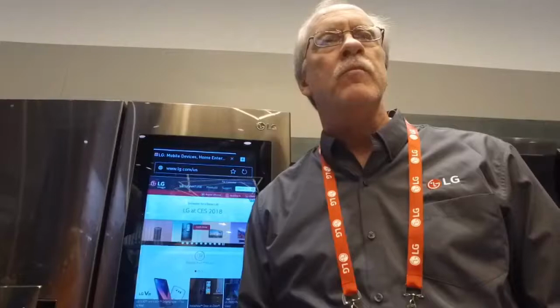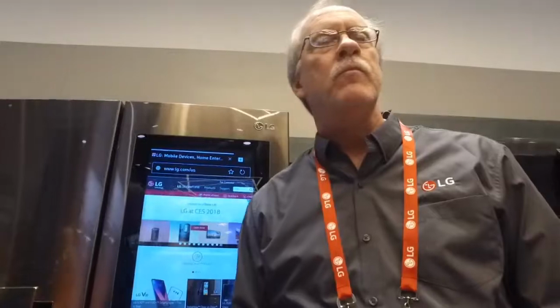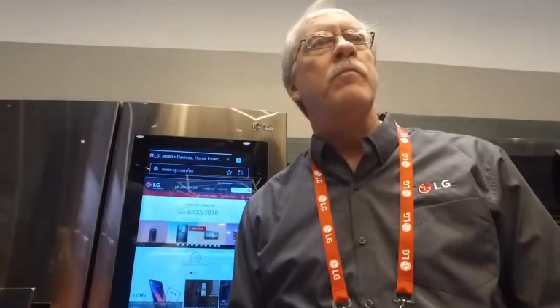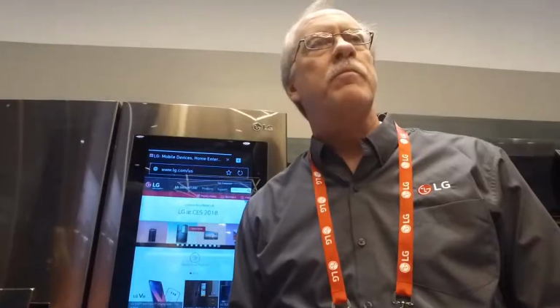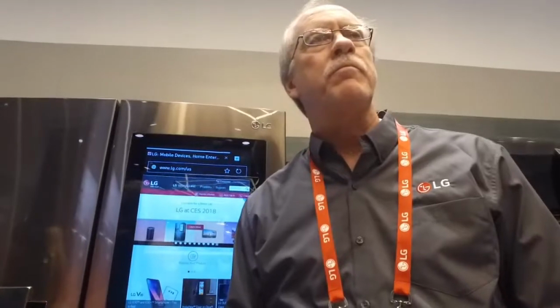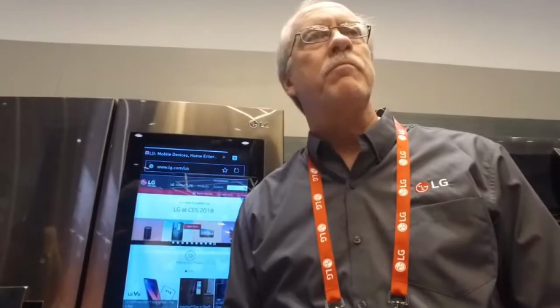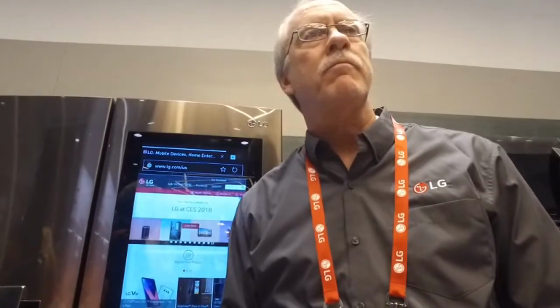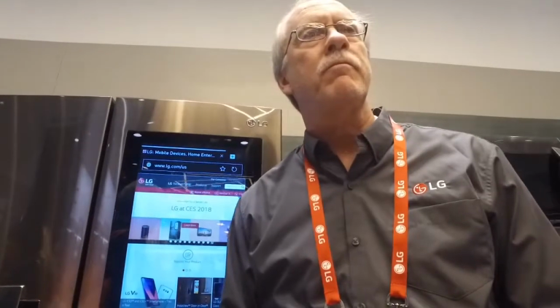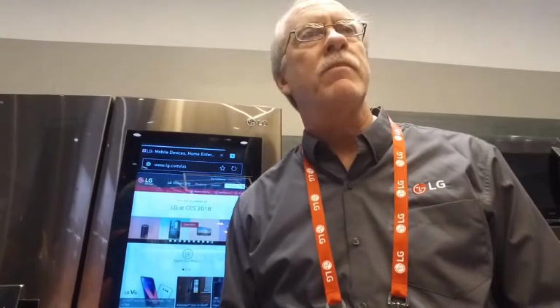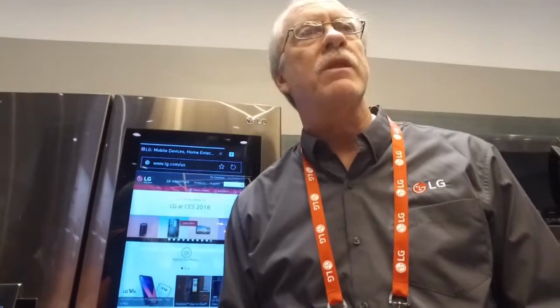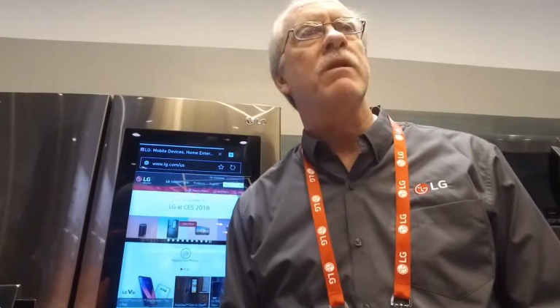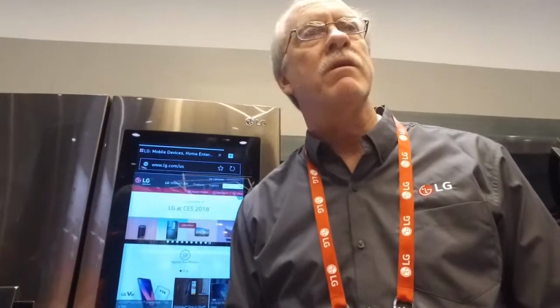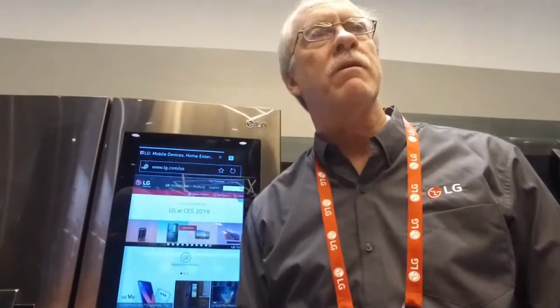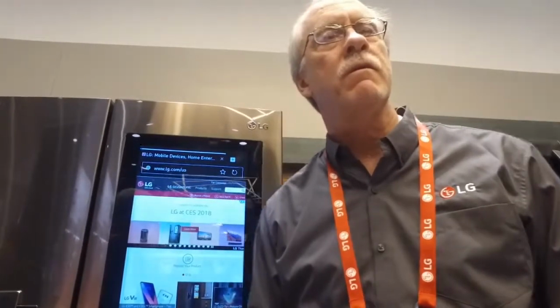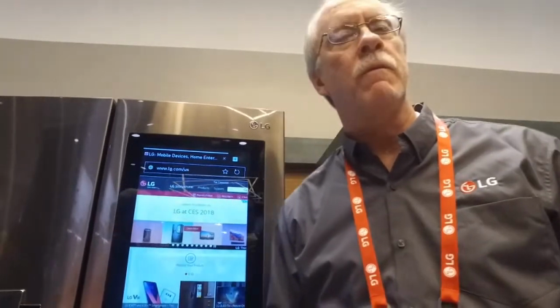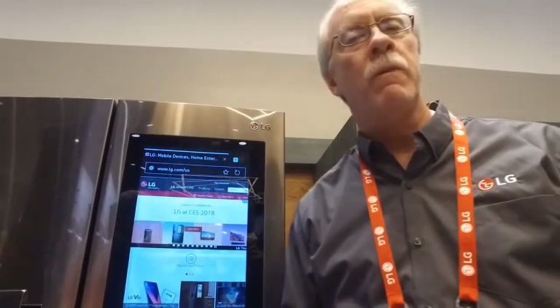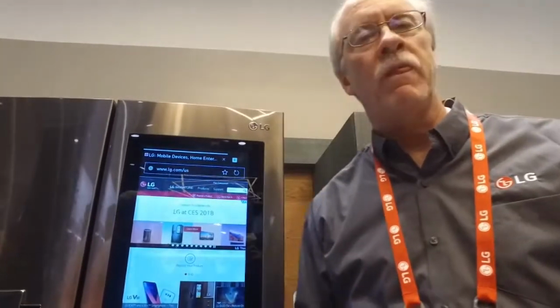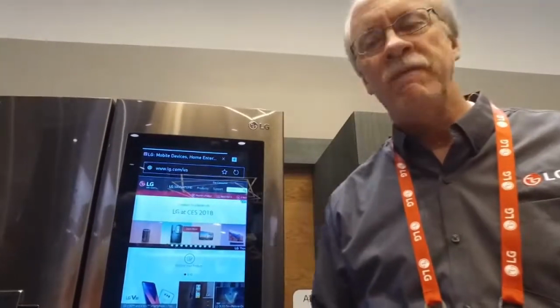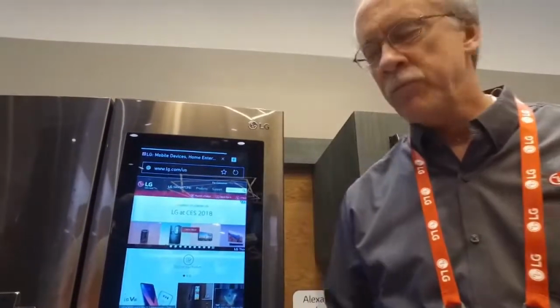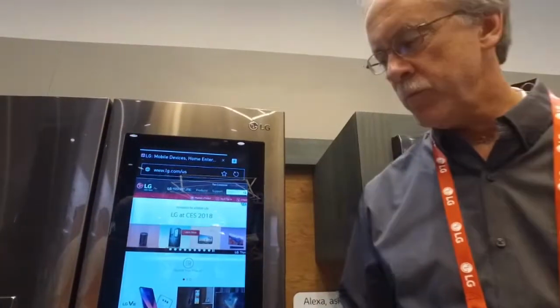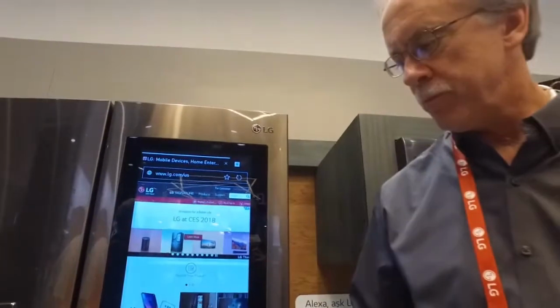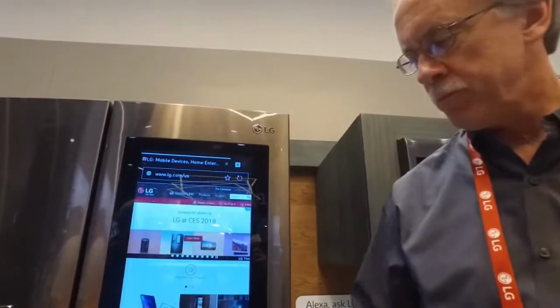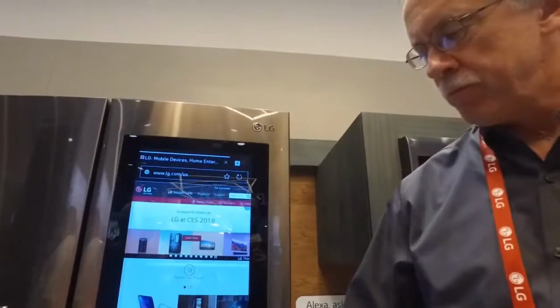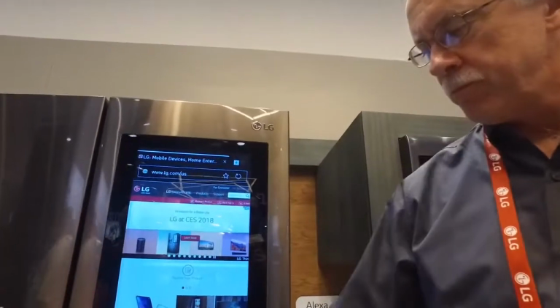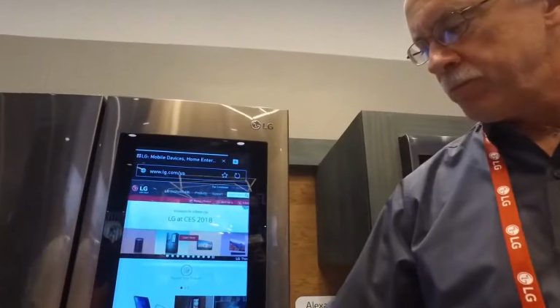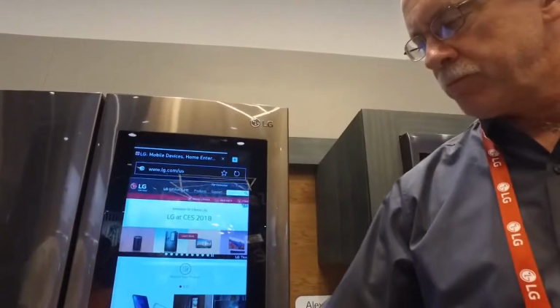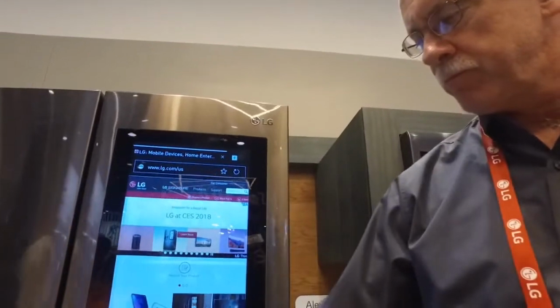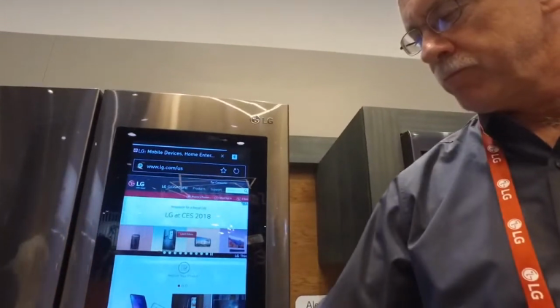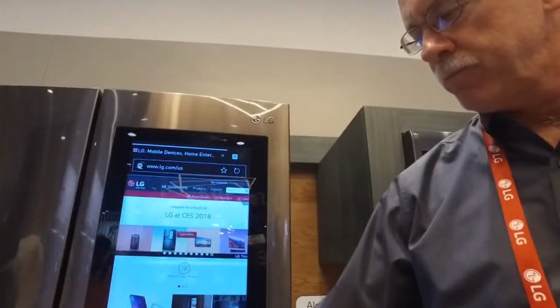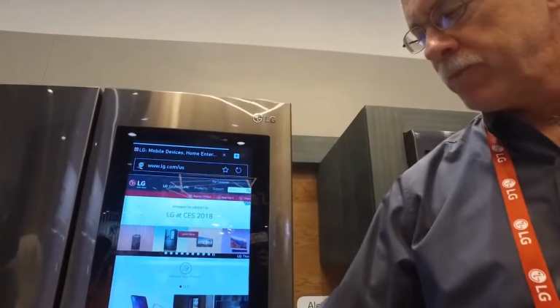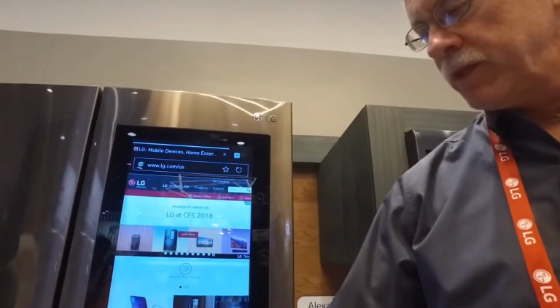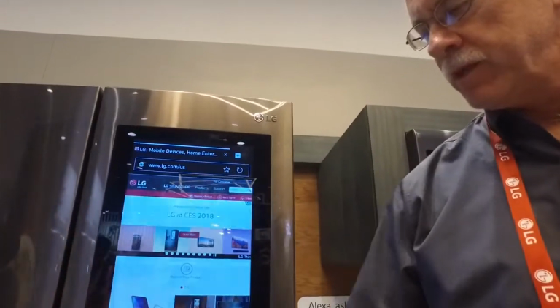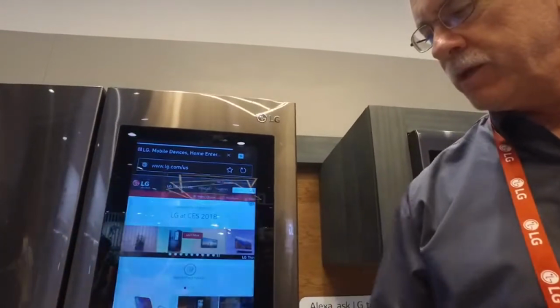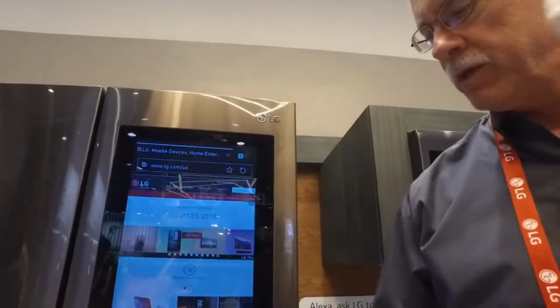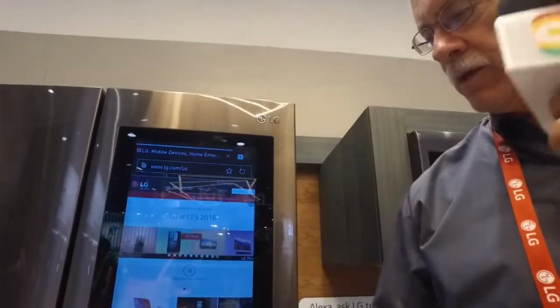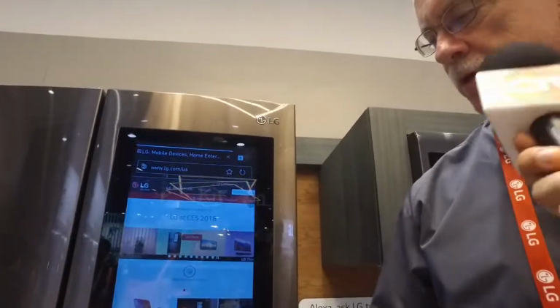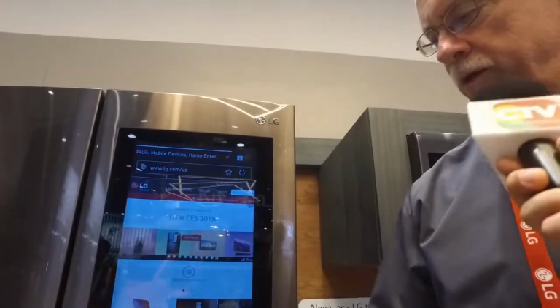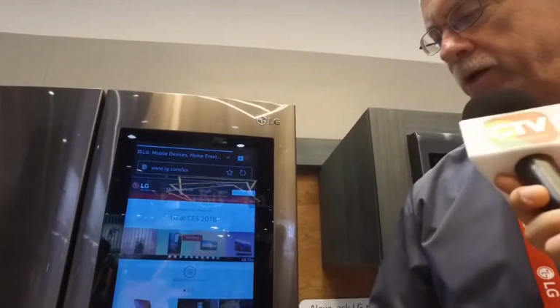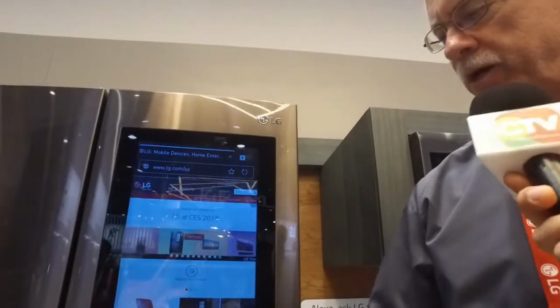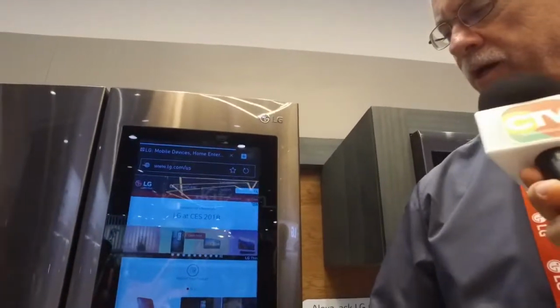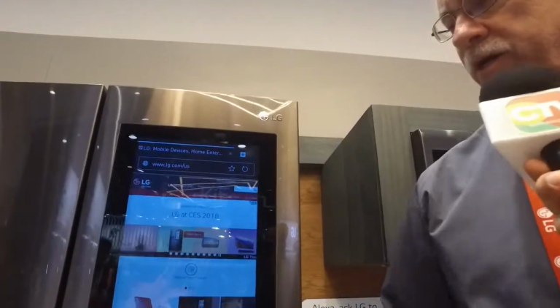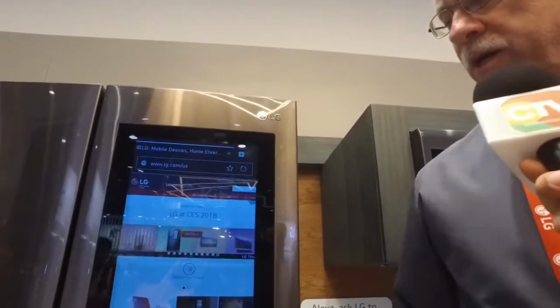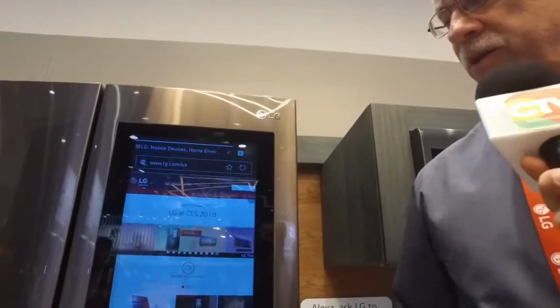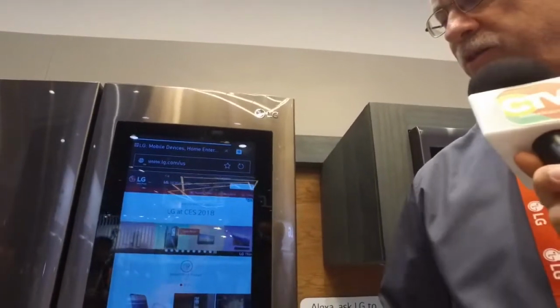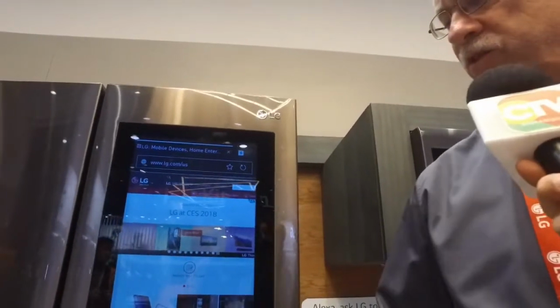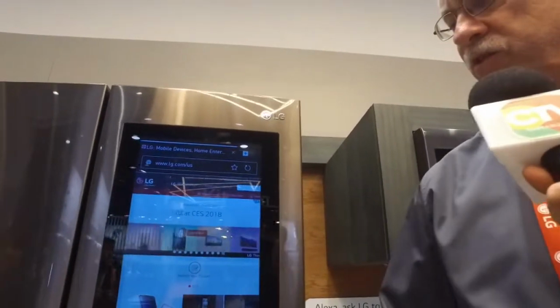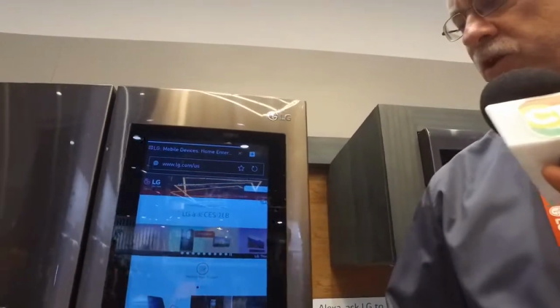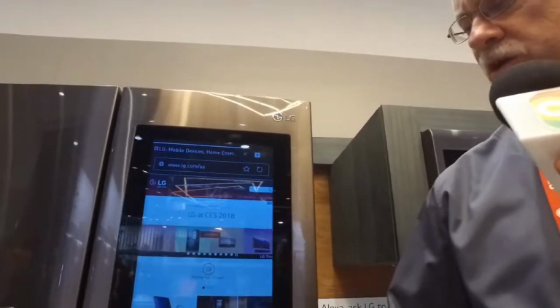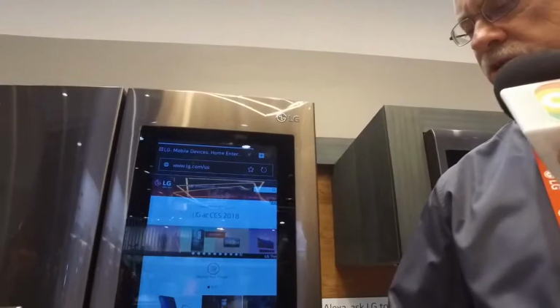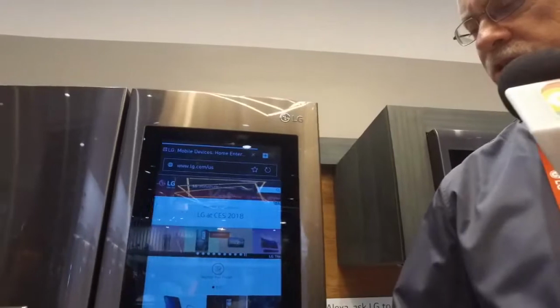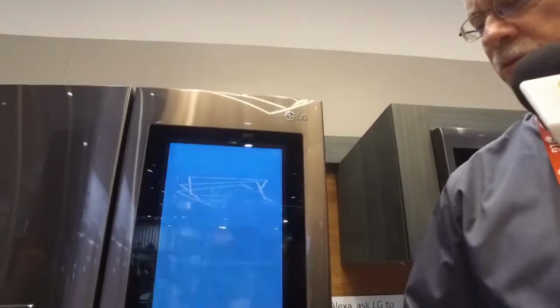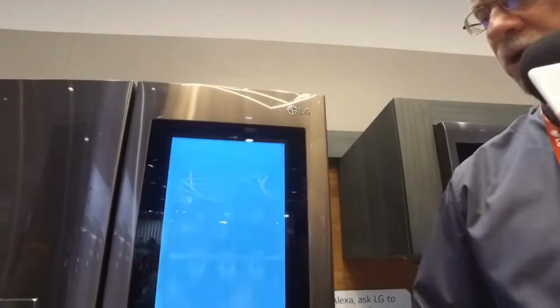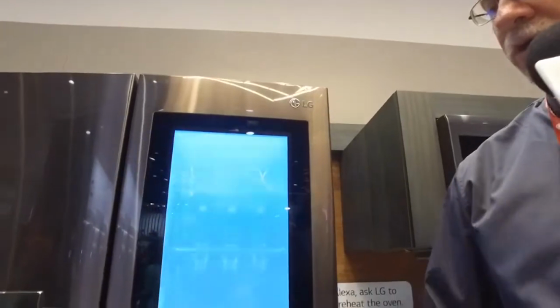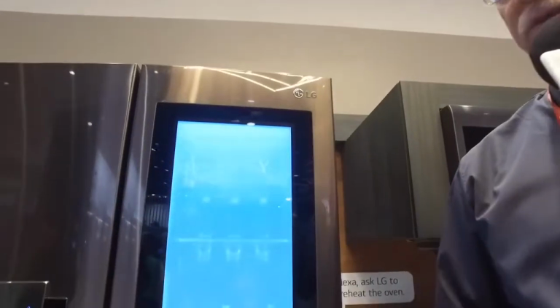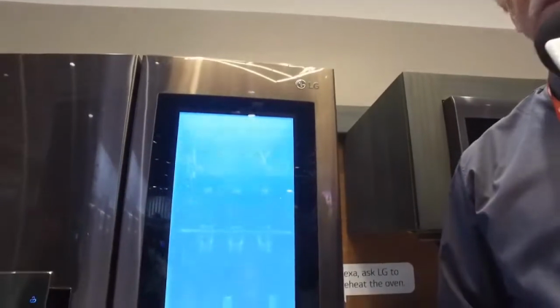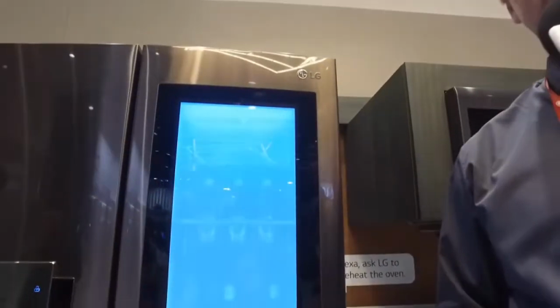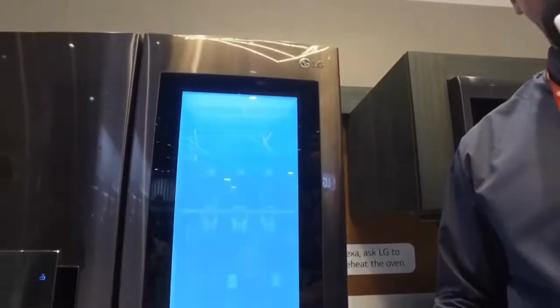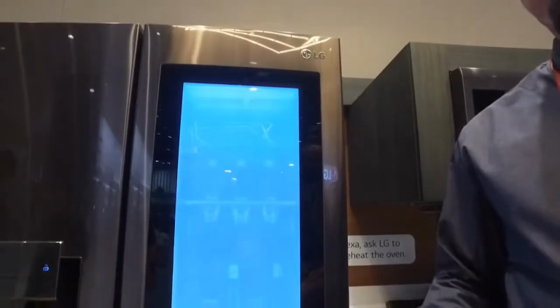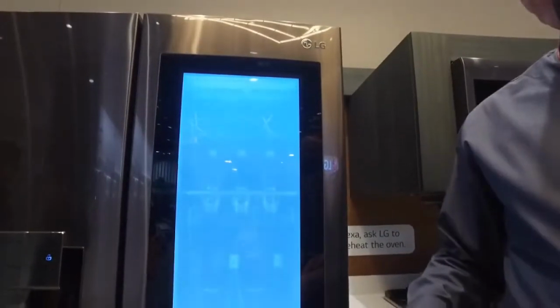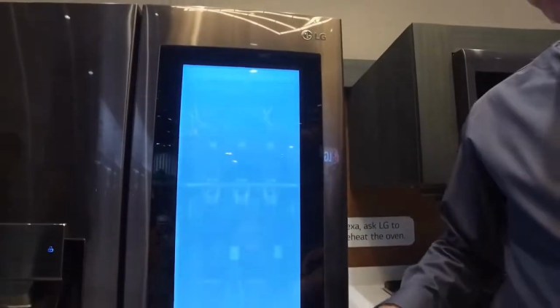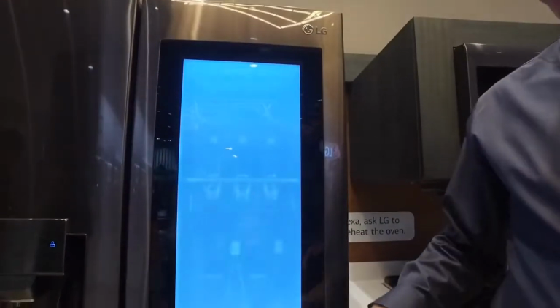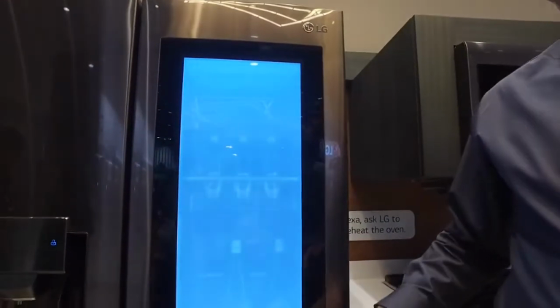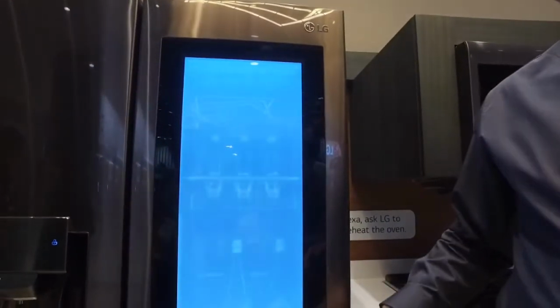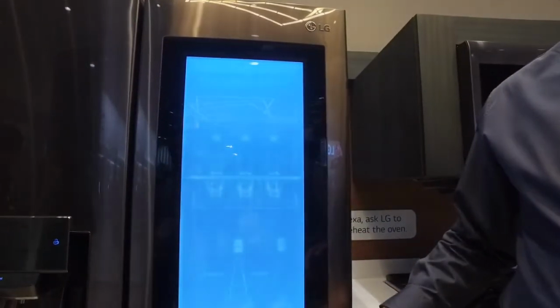Hello, sir. What can you tell us about this Smart Fridge? Yeah, this is our Smart InstaView refrigerator.